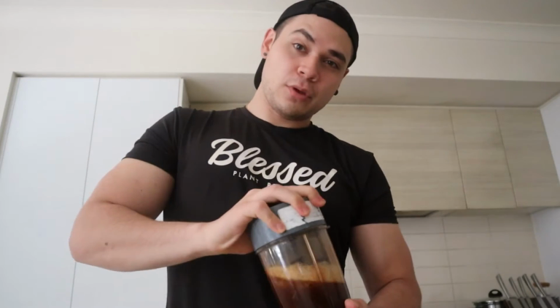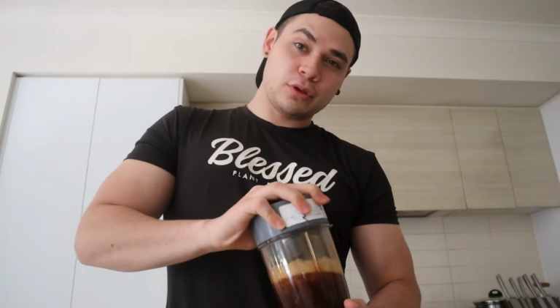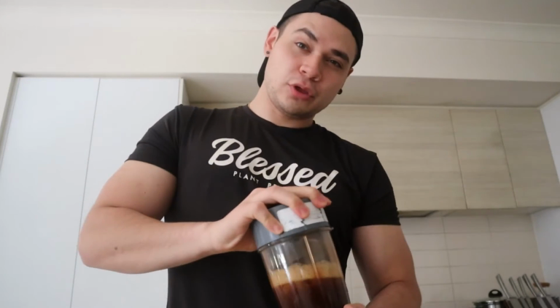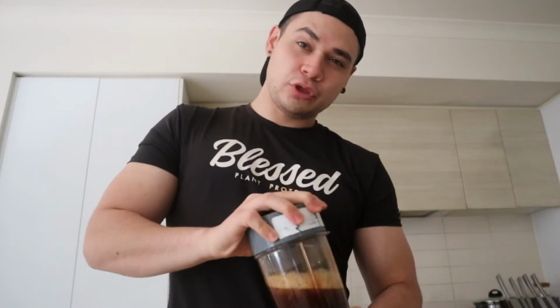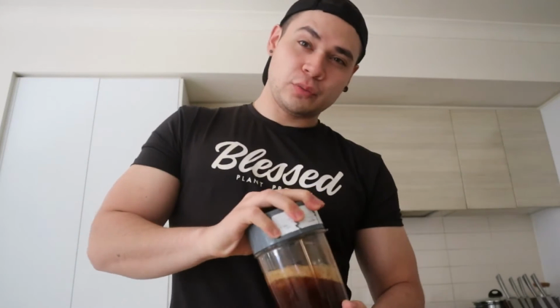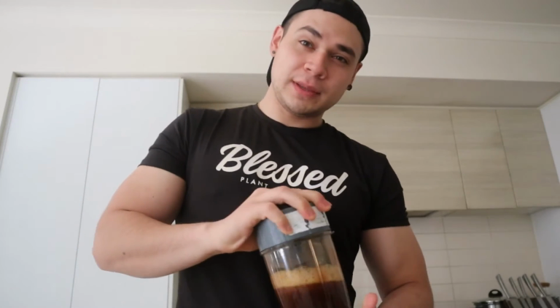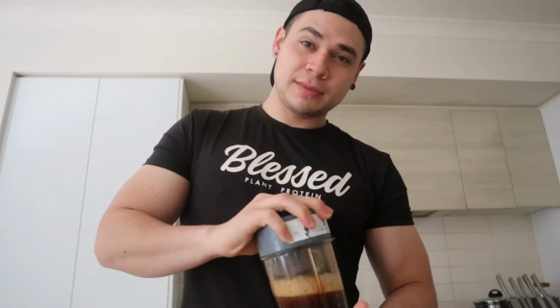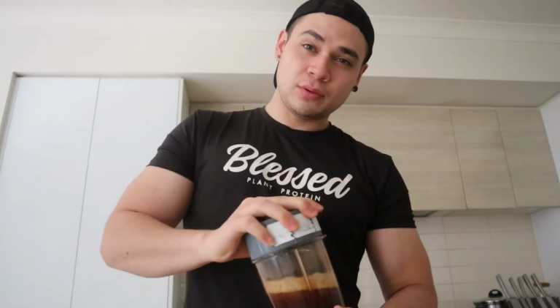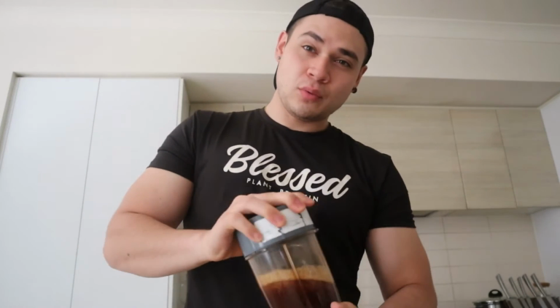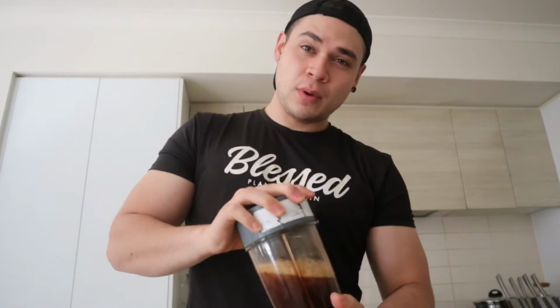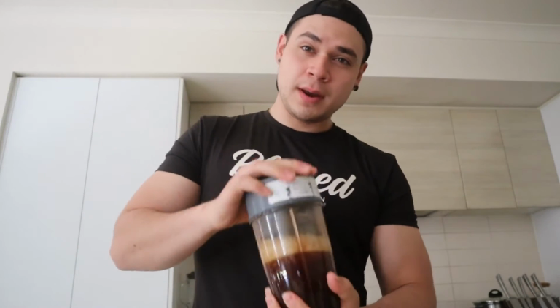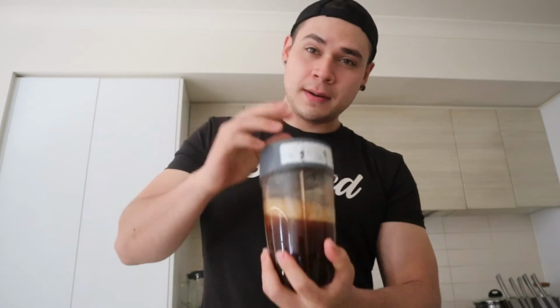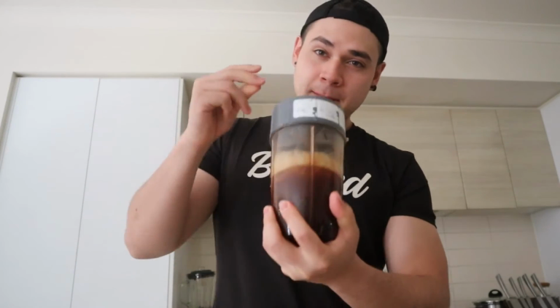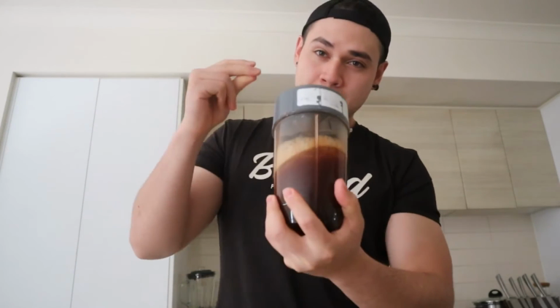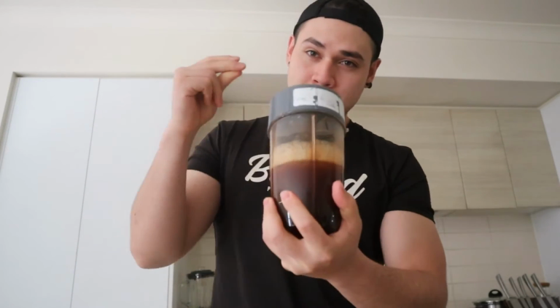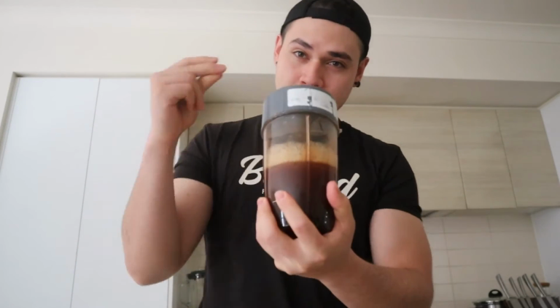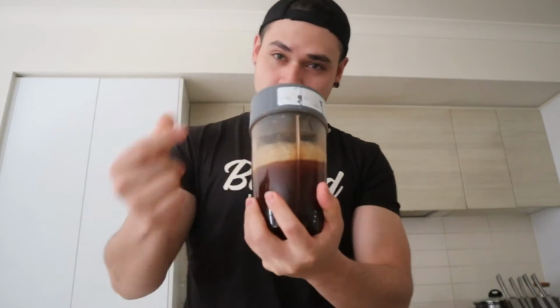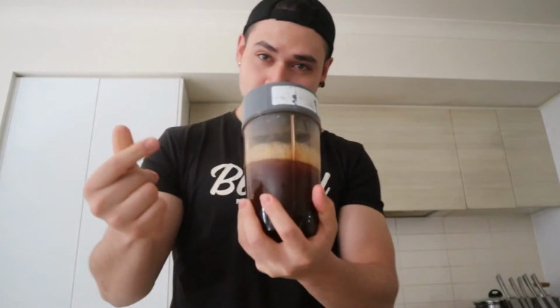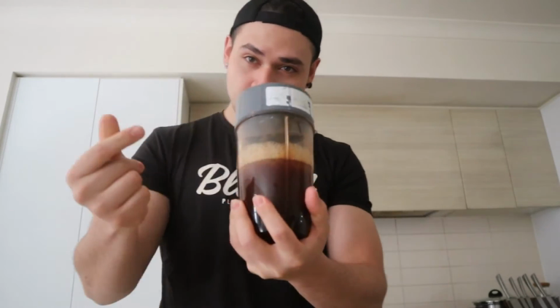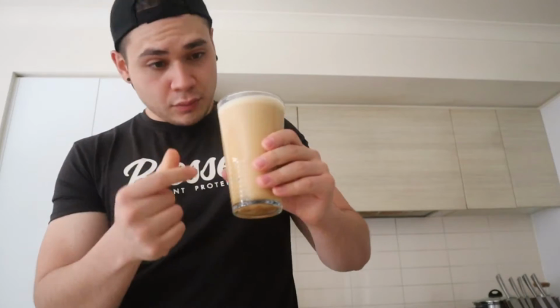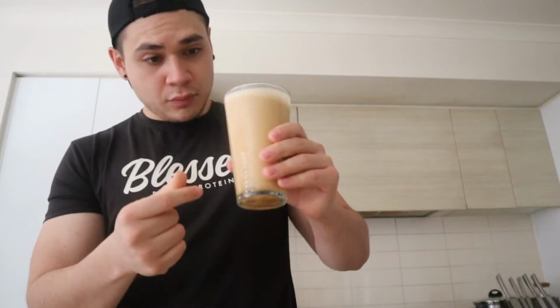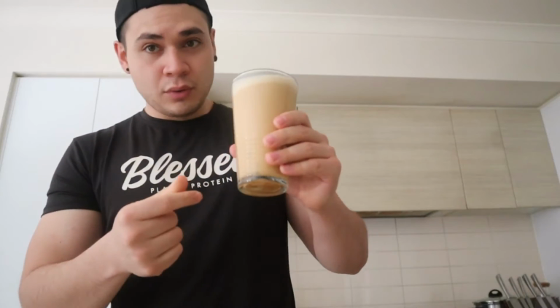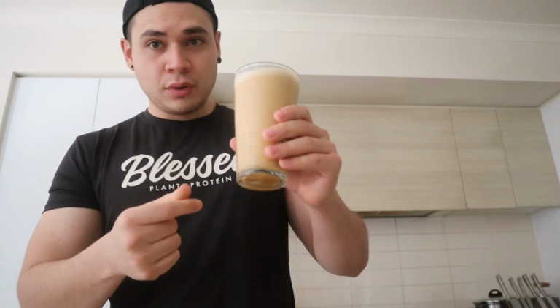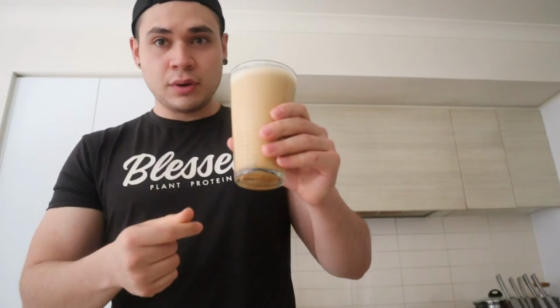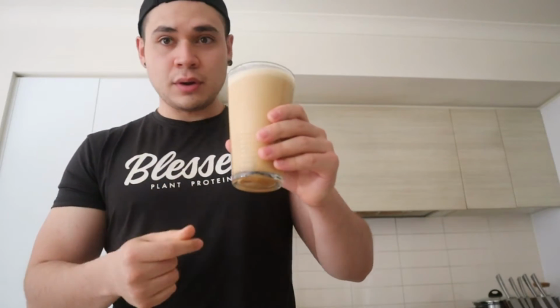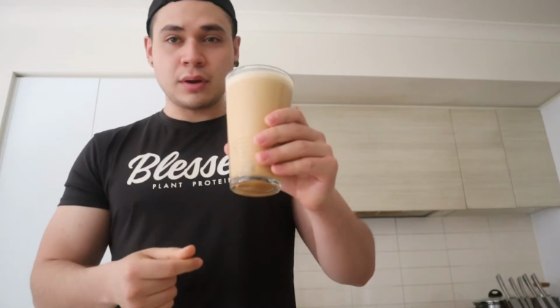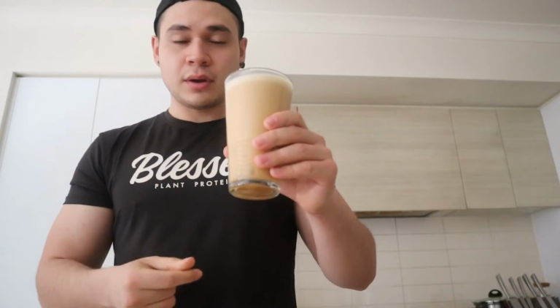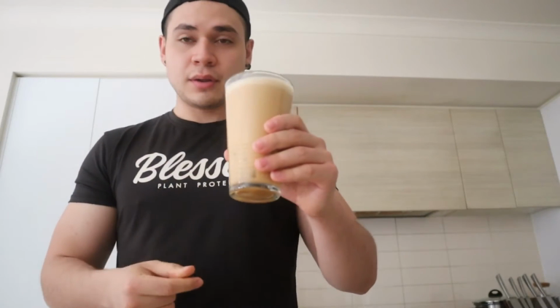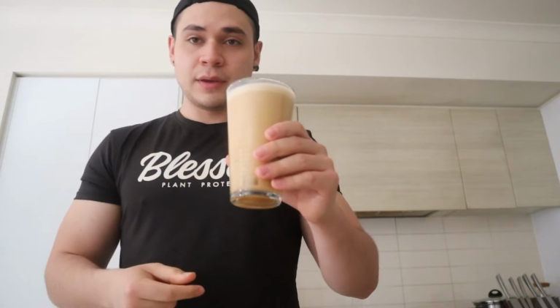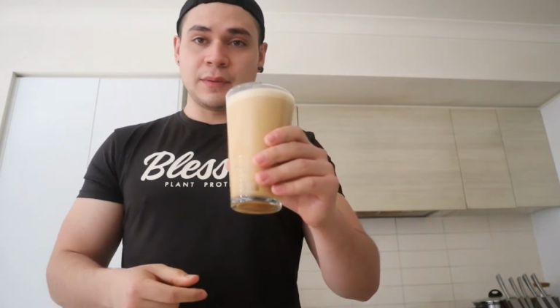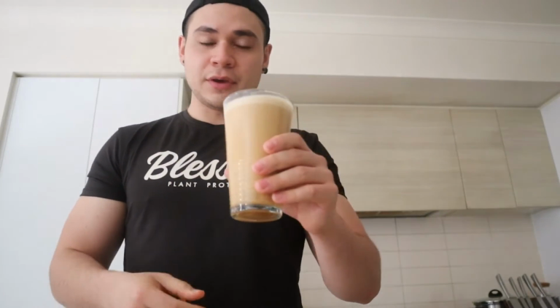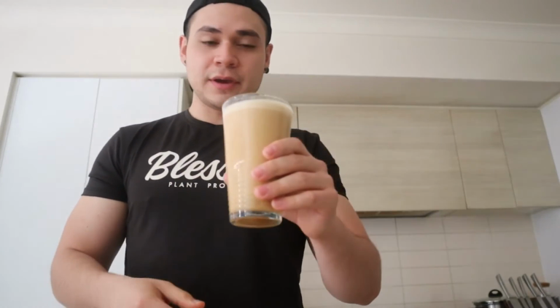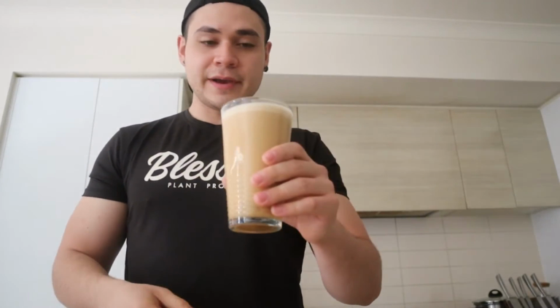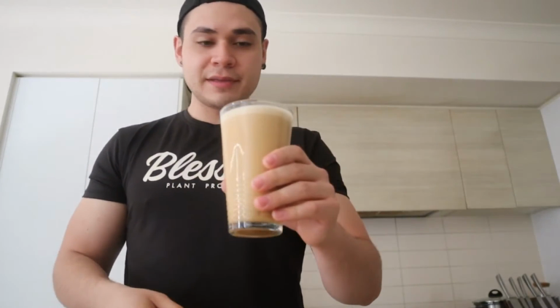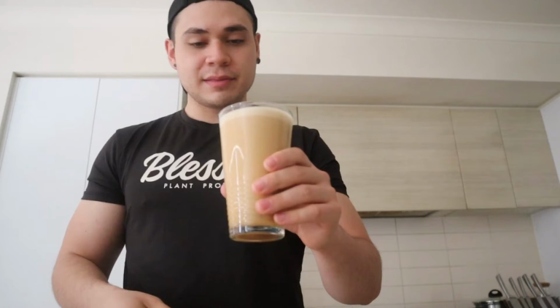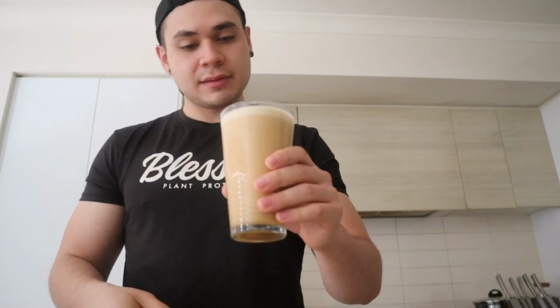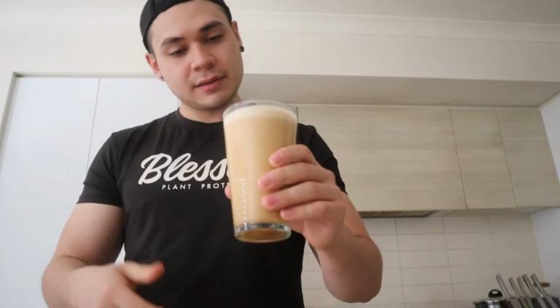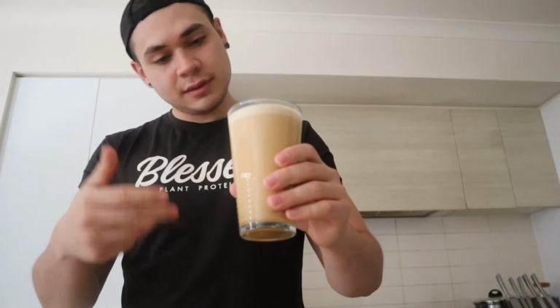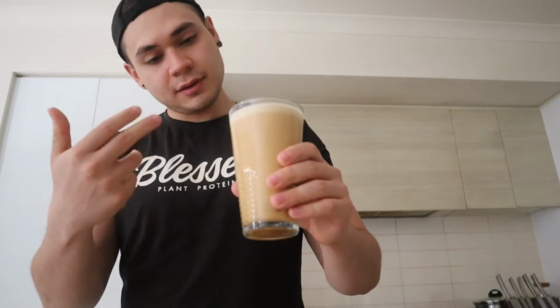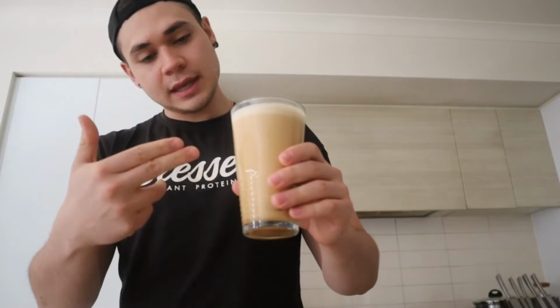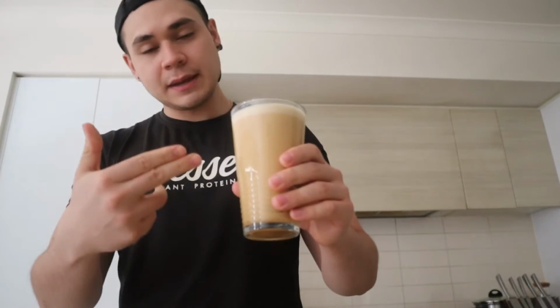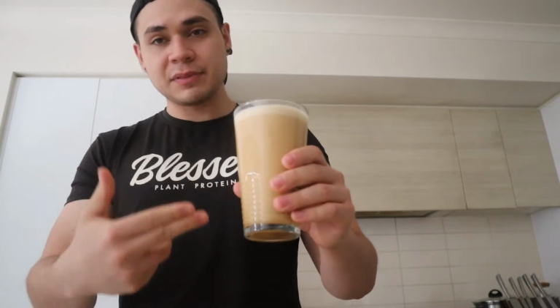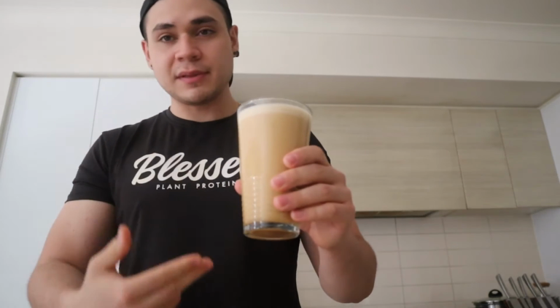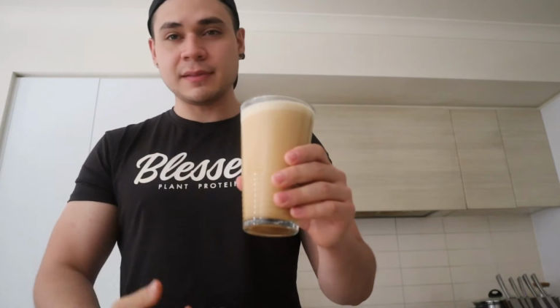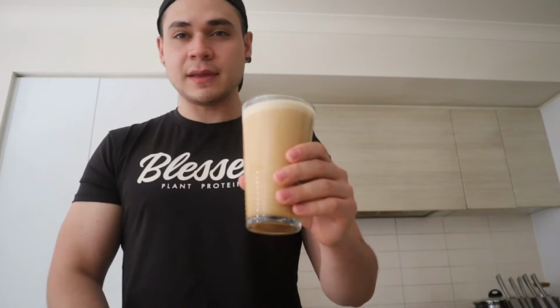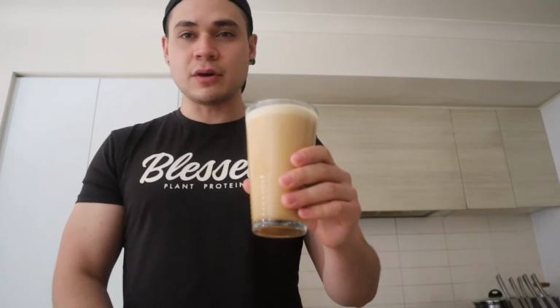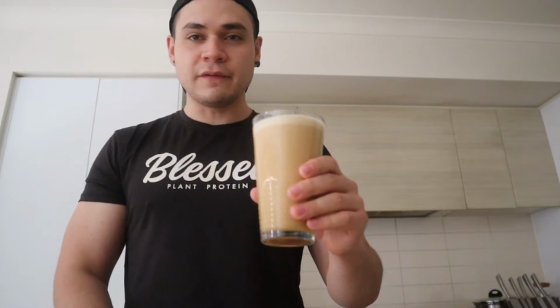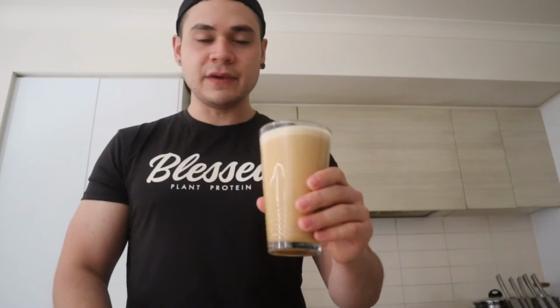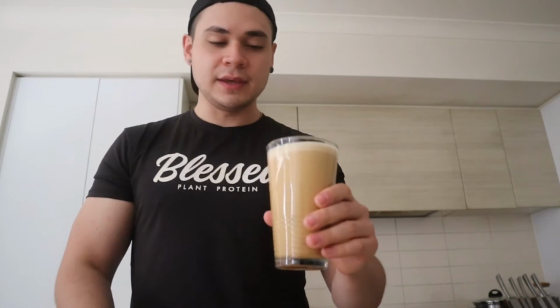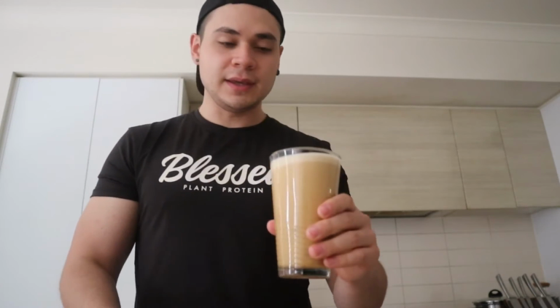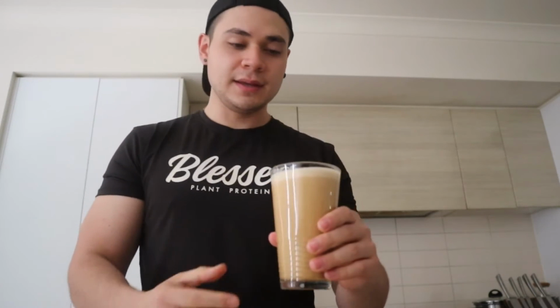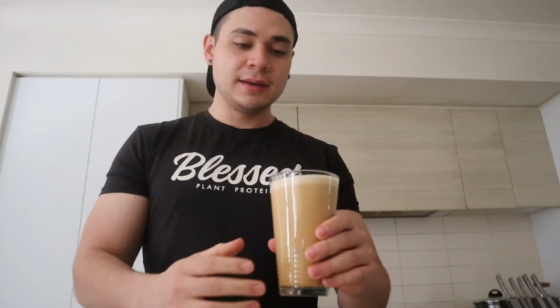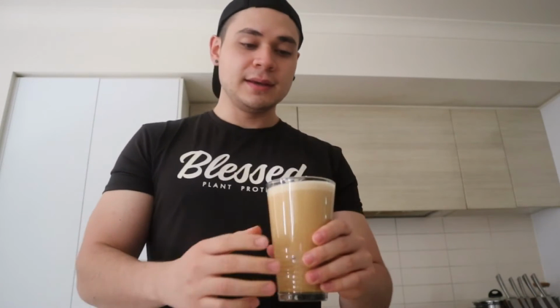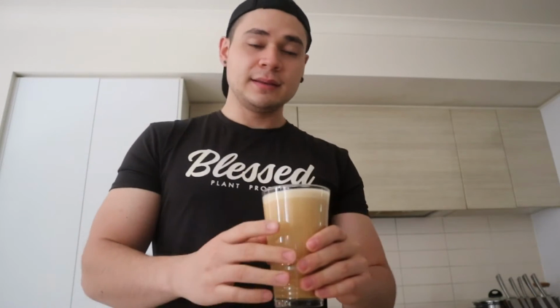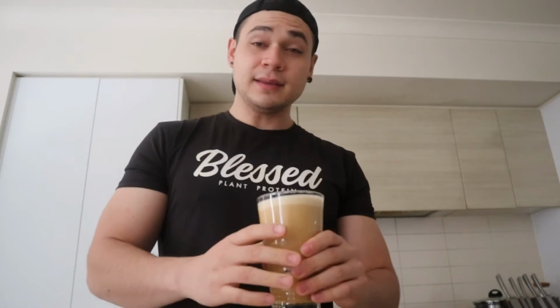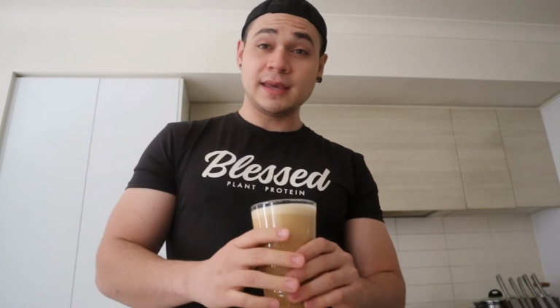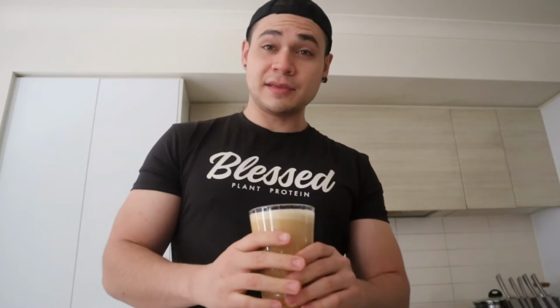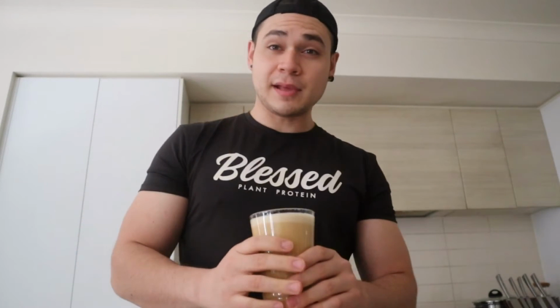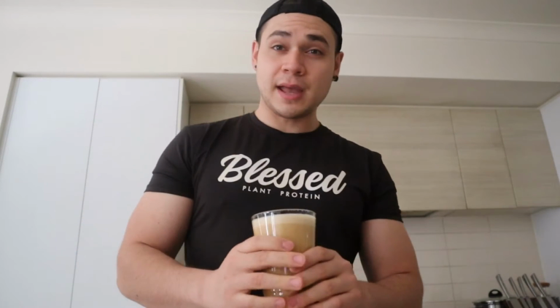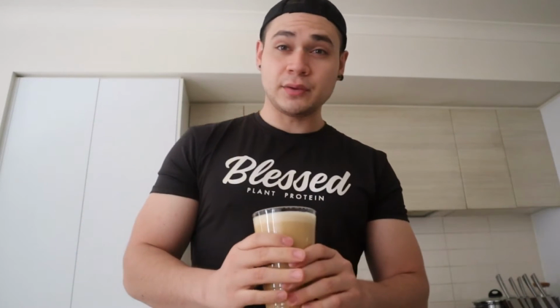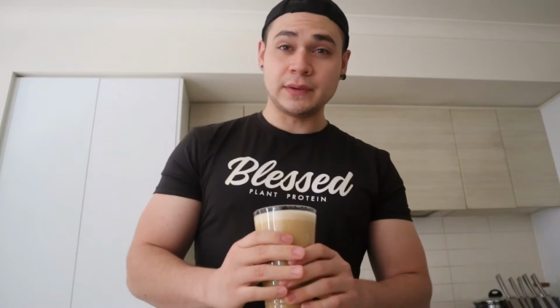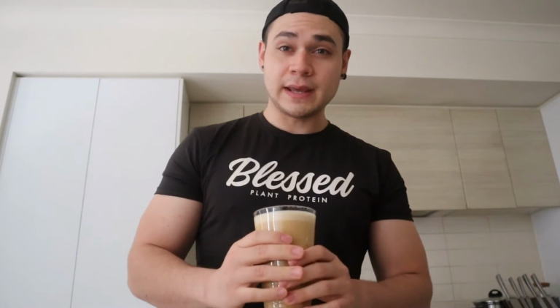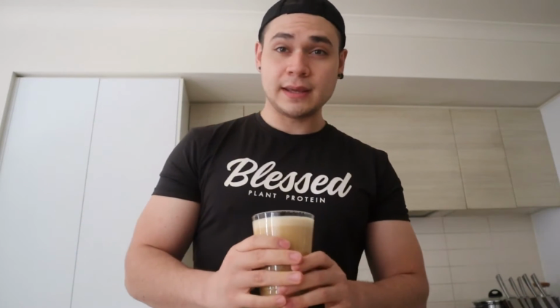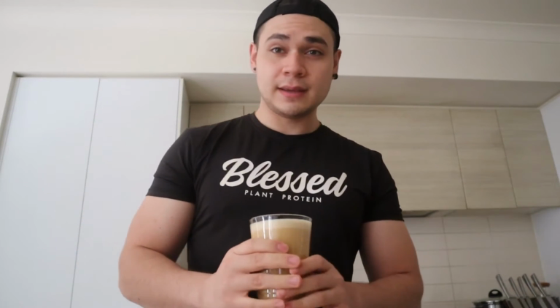Three, two, one — oh, there we go guys! The MCT coffee, here to kick-start your day.